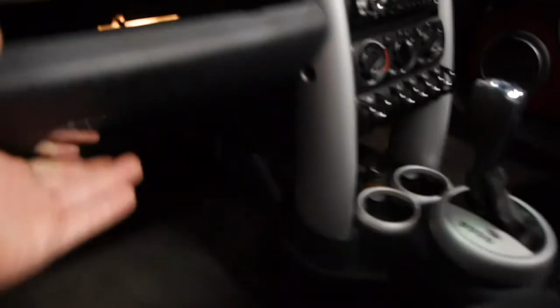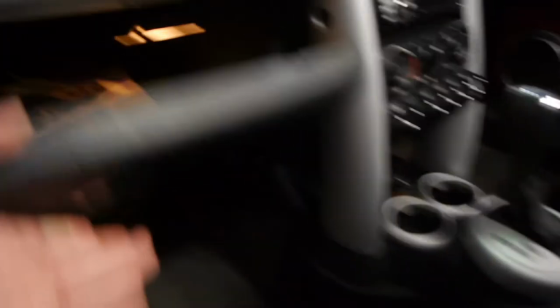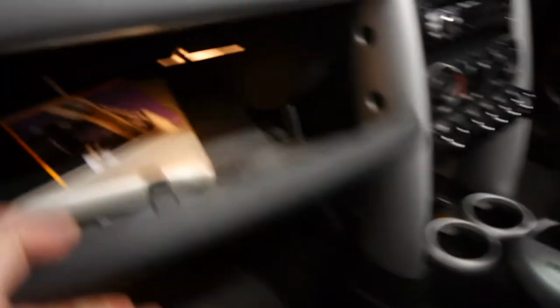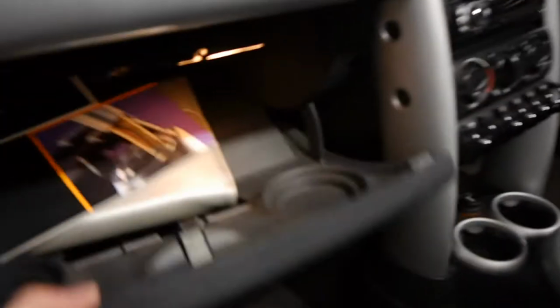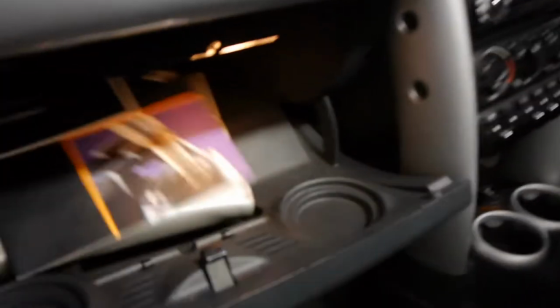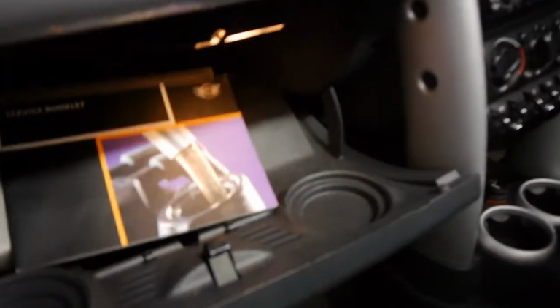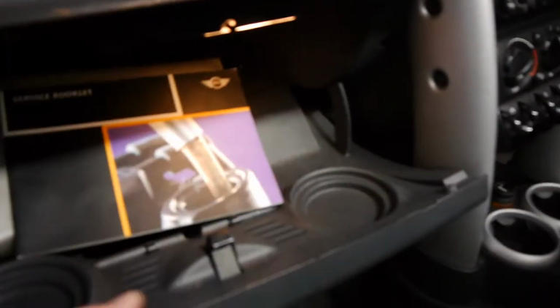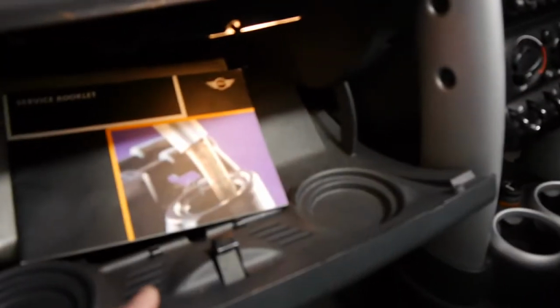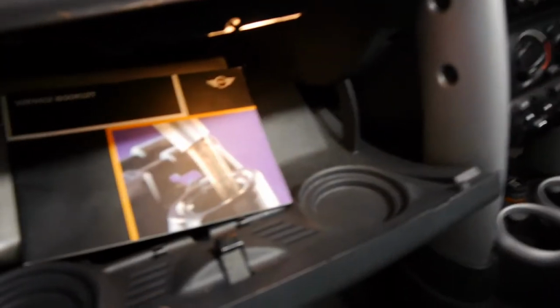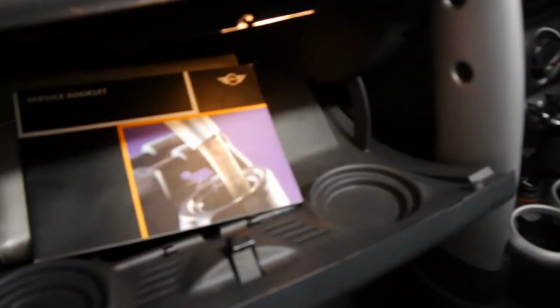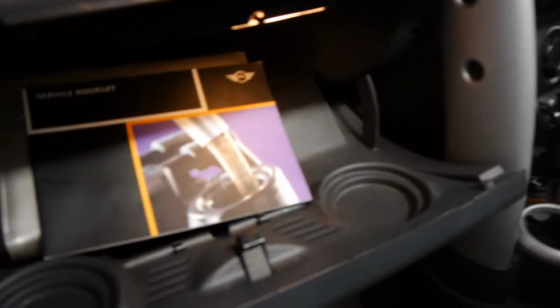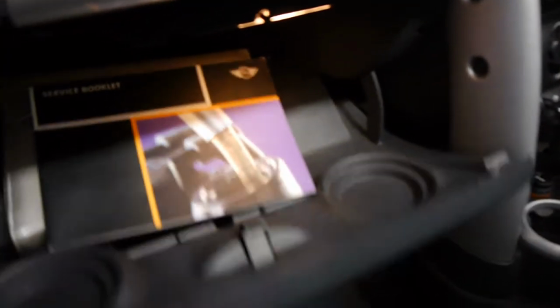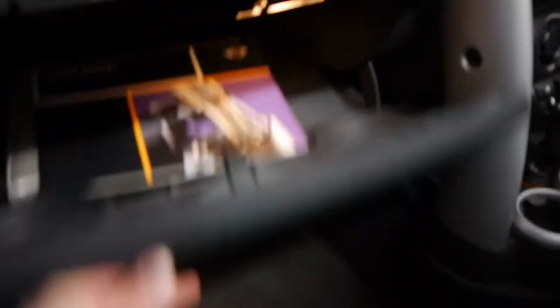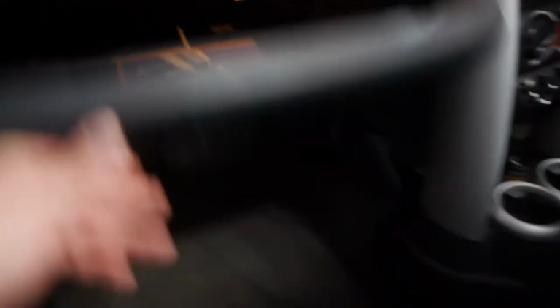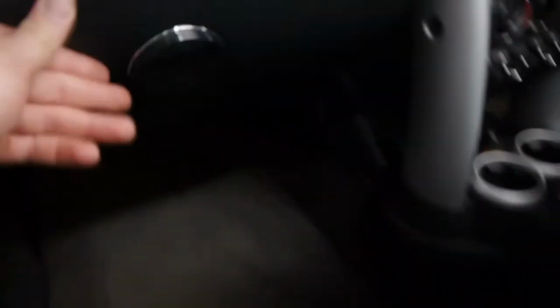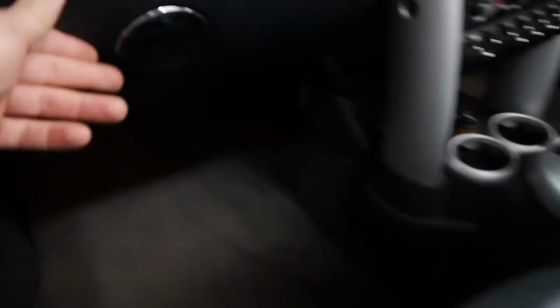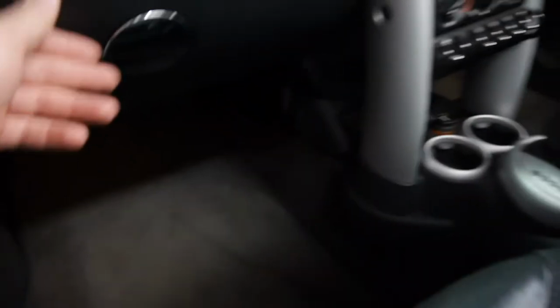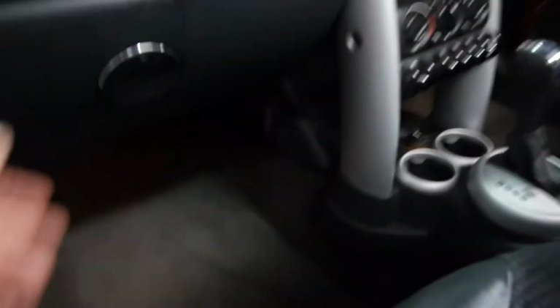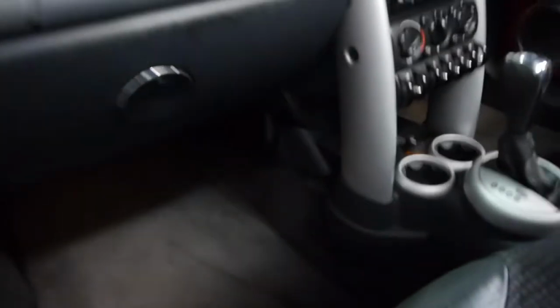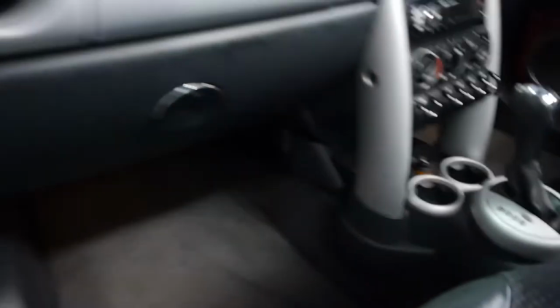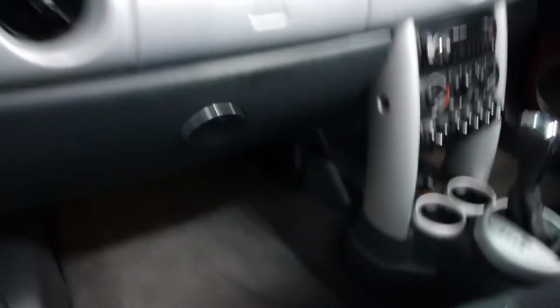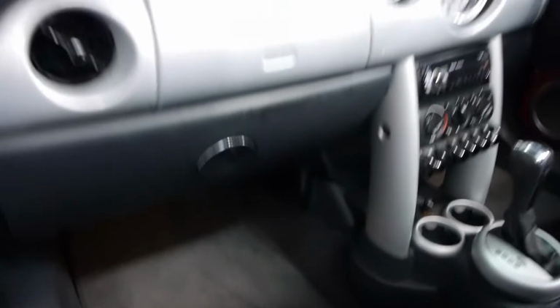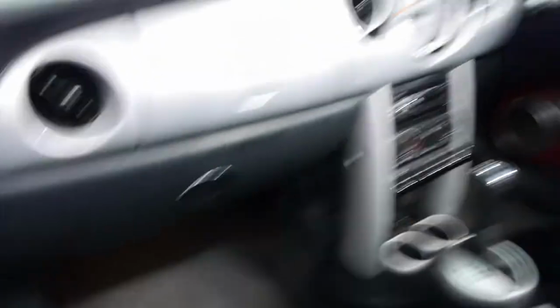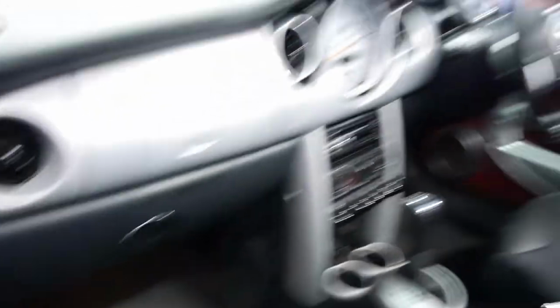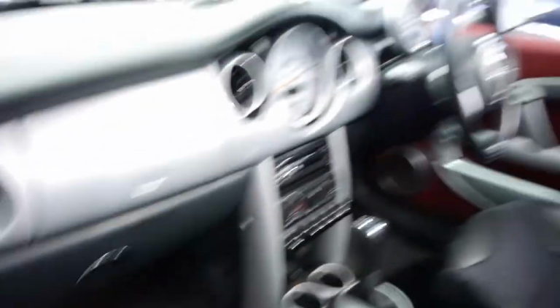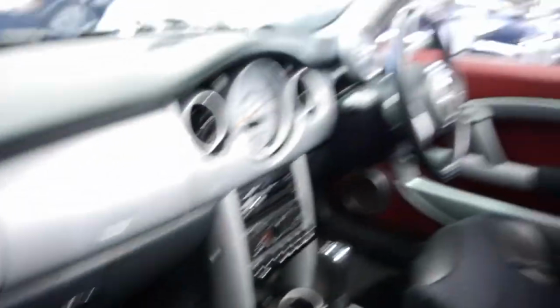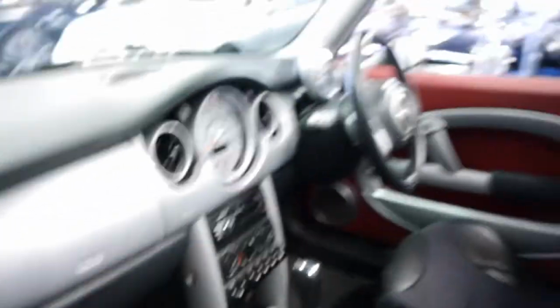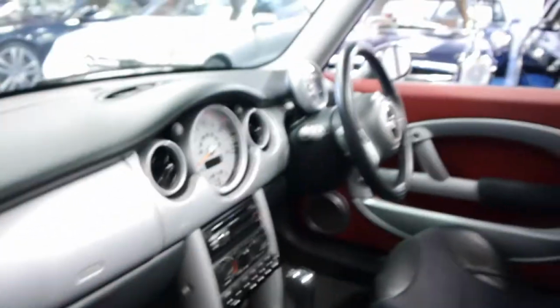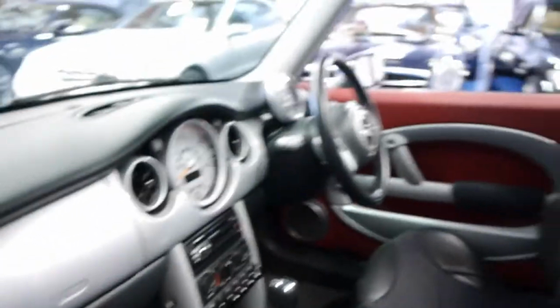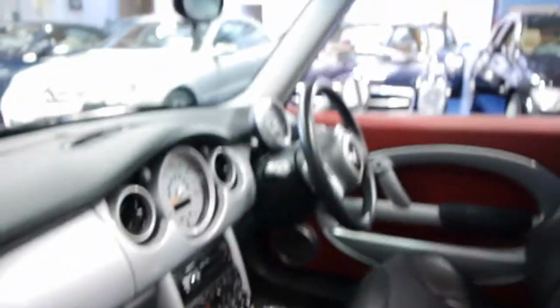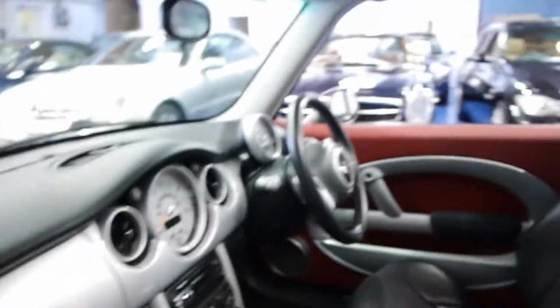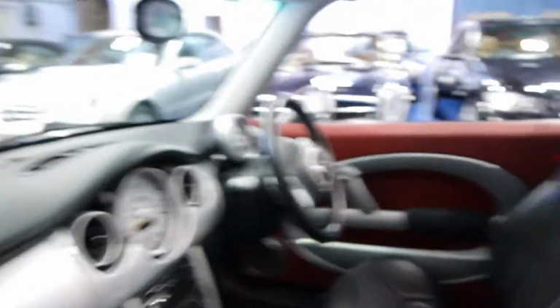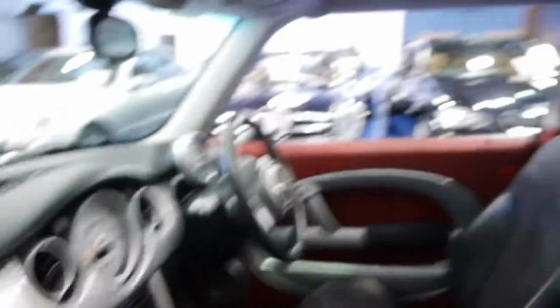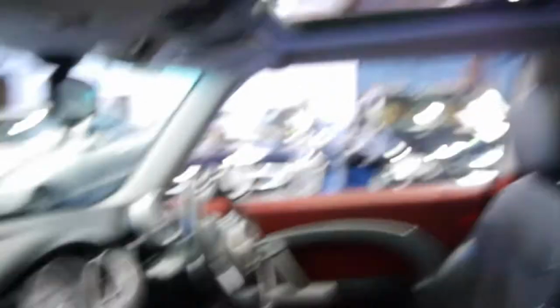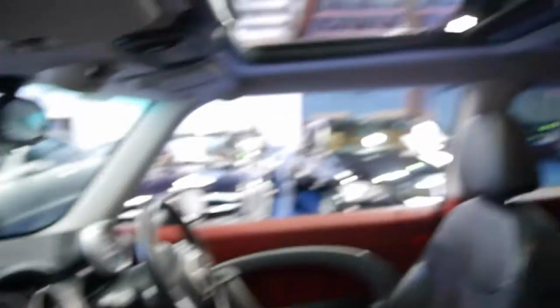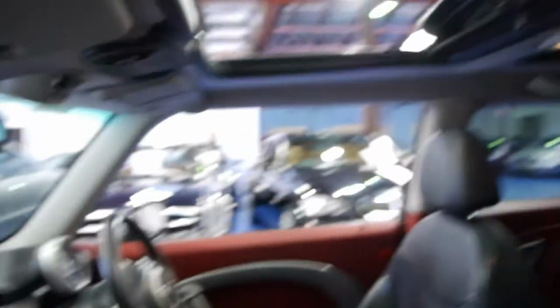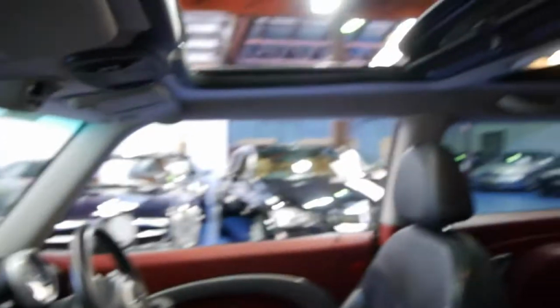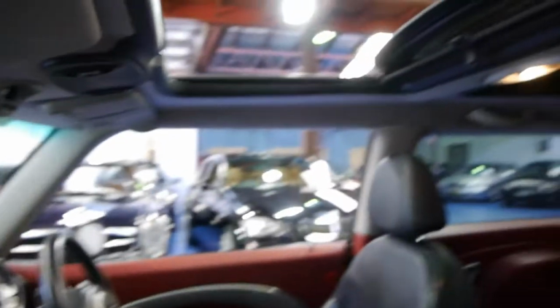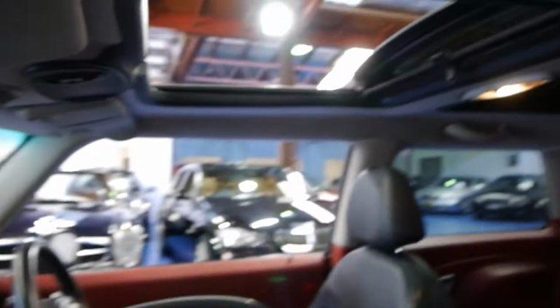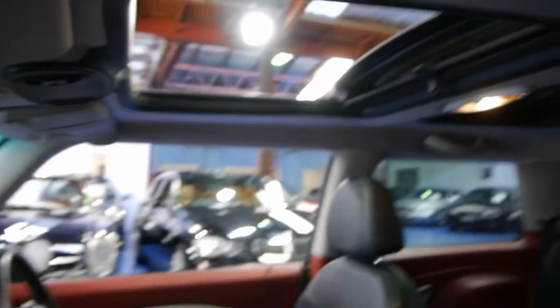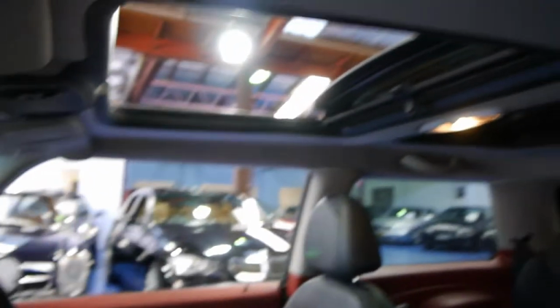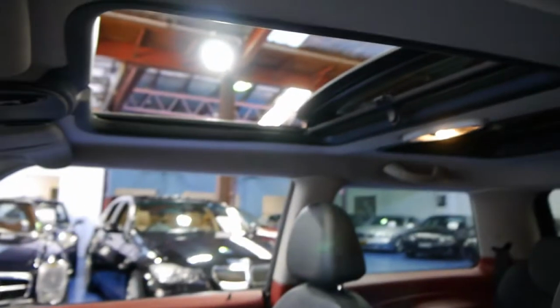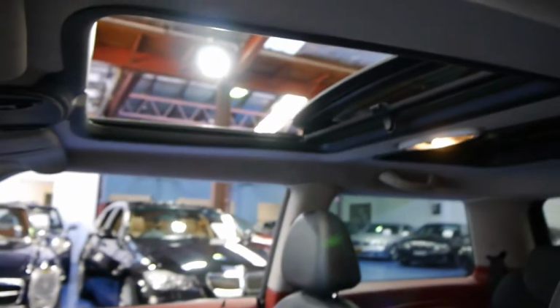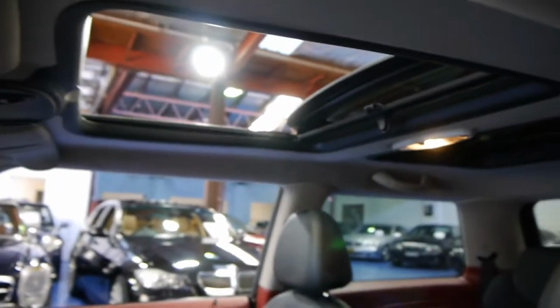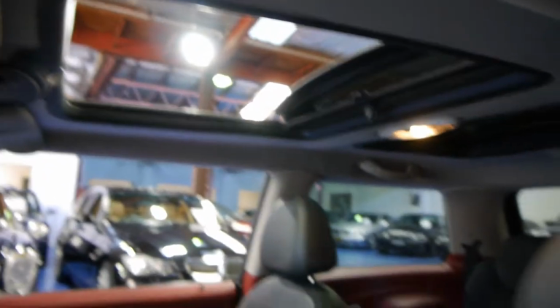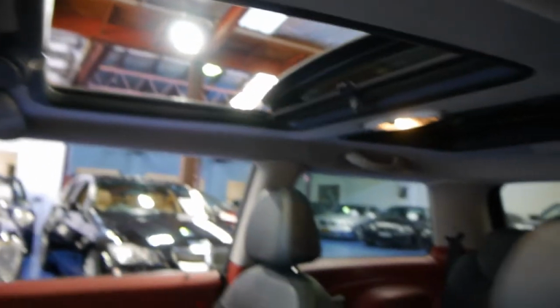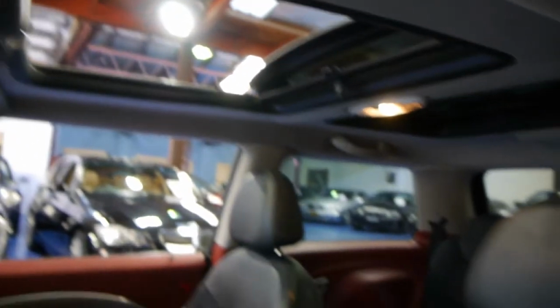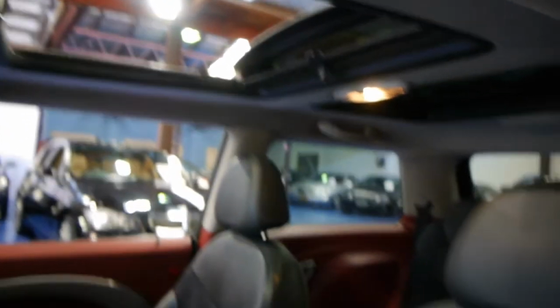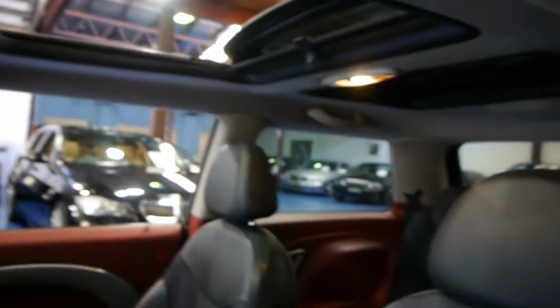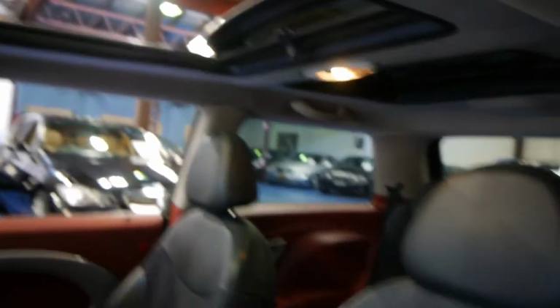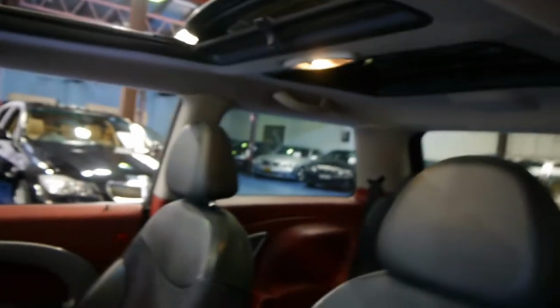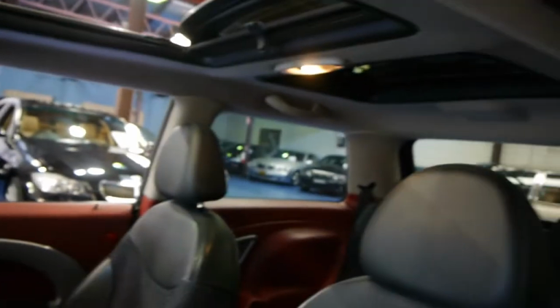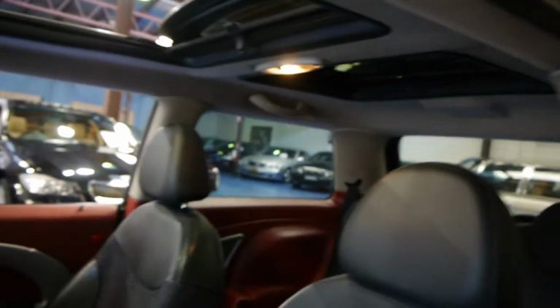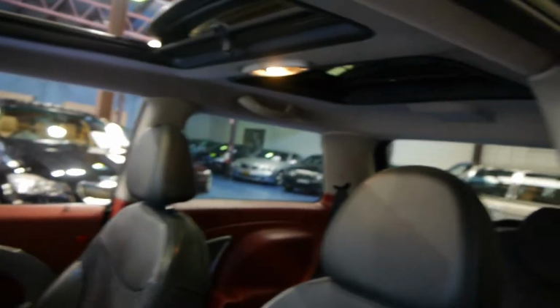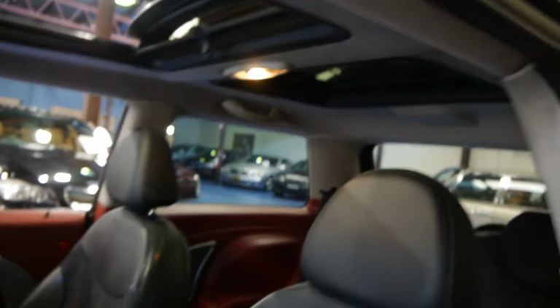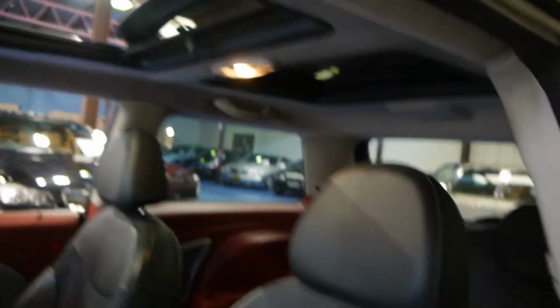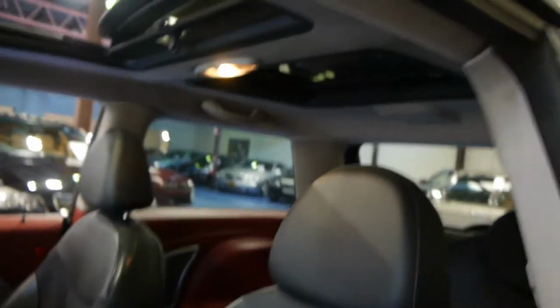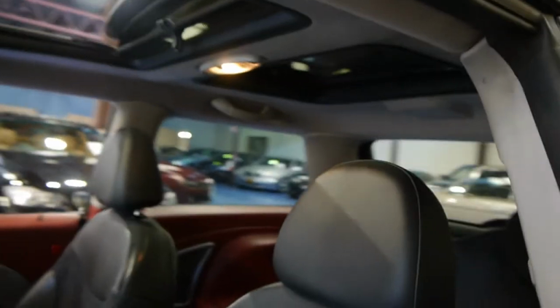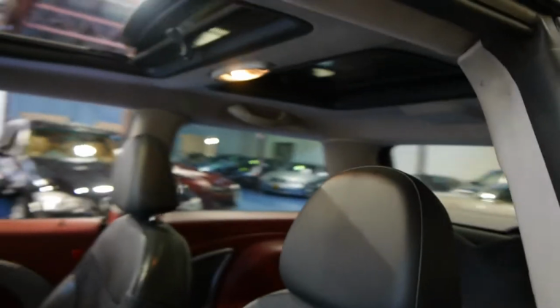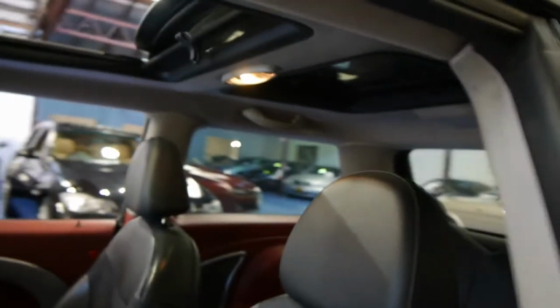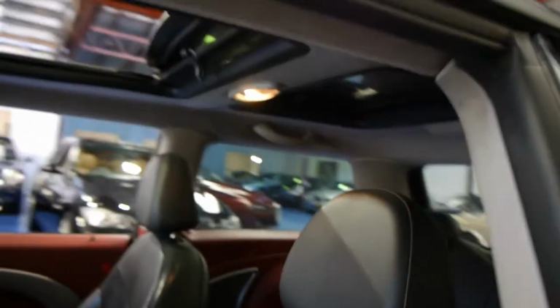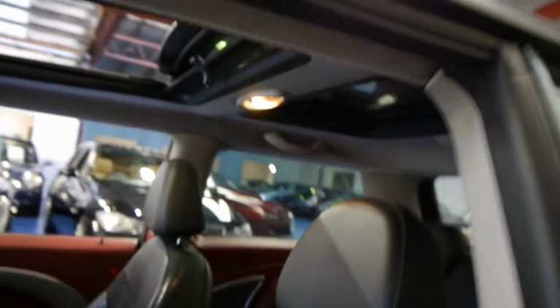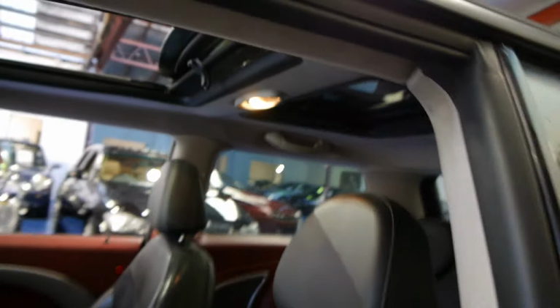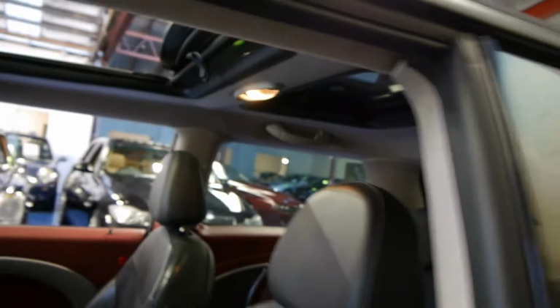They were quite expensive cars when they were new. The service book is in there as you can see, which is fantastic. The electric panoramic roof works perfectly and it does have blinds as well.